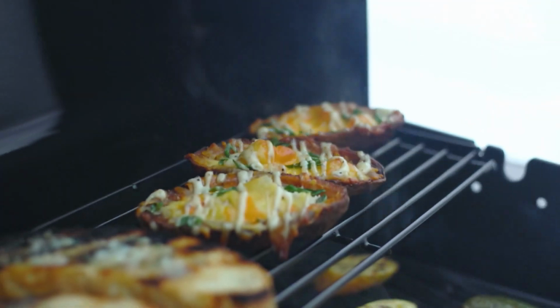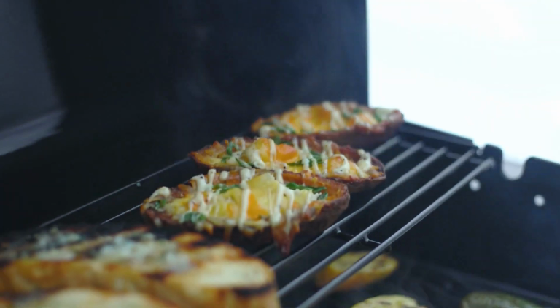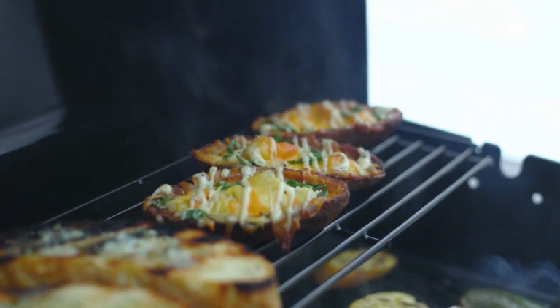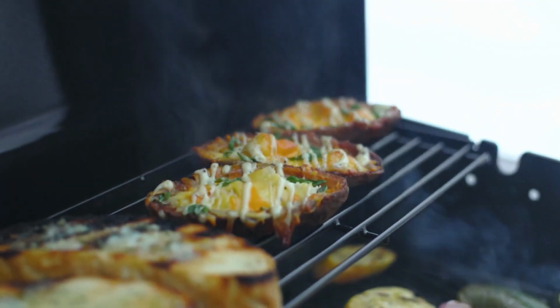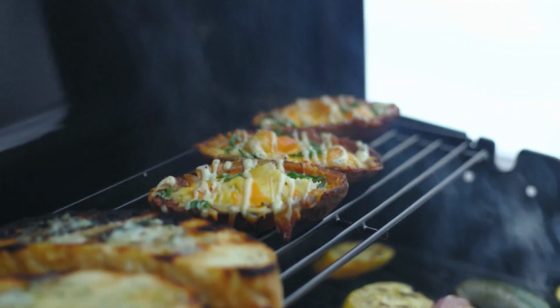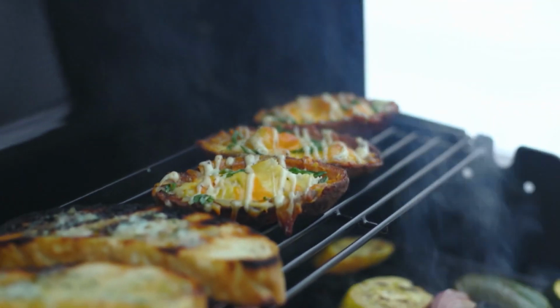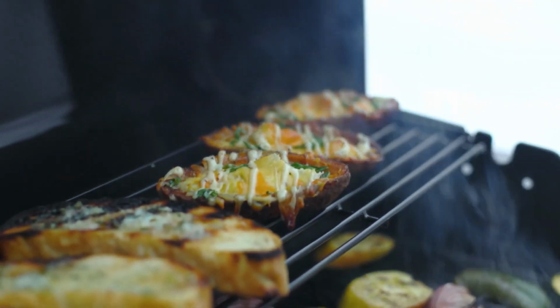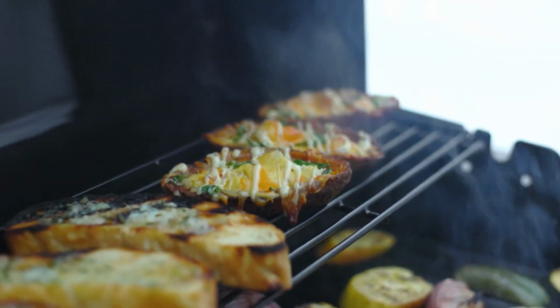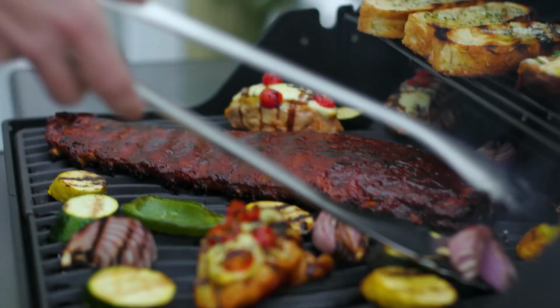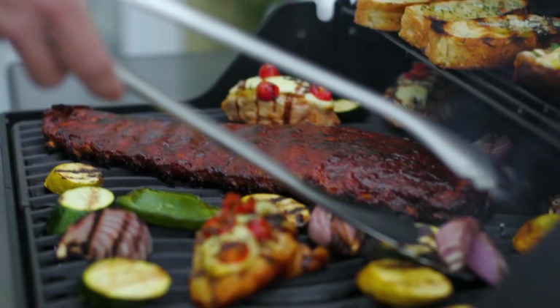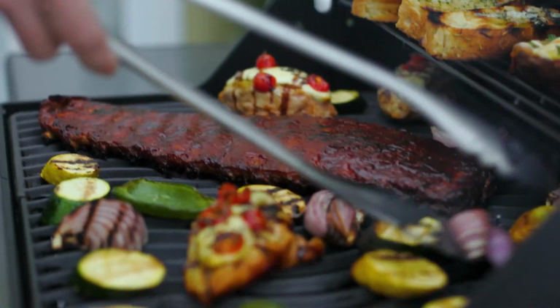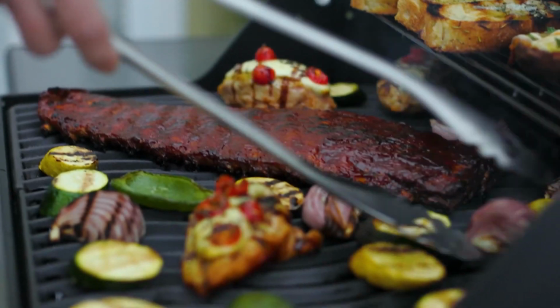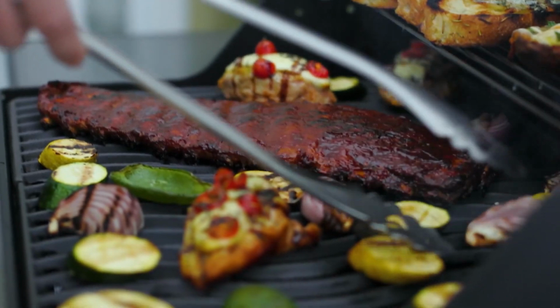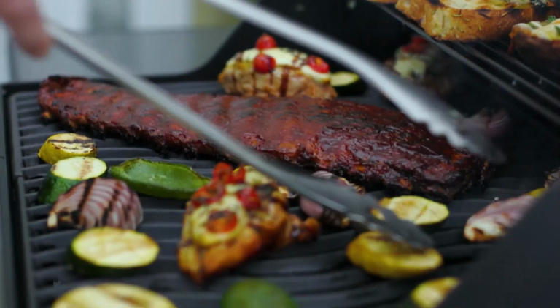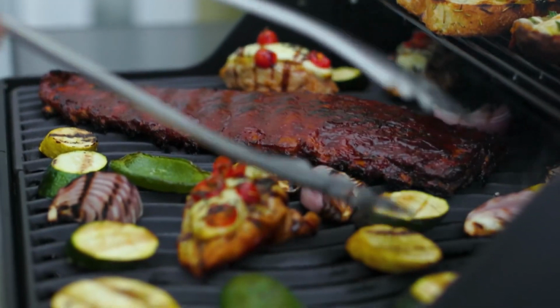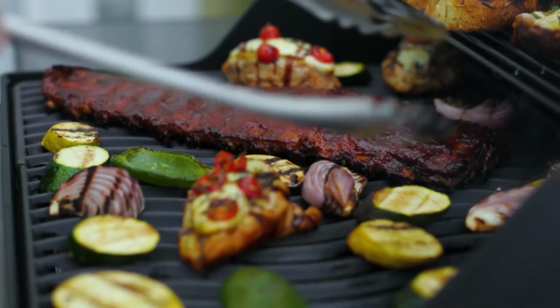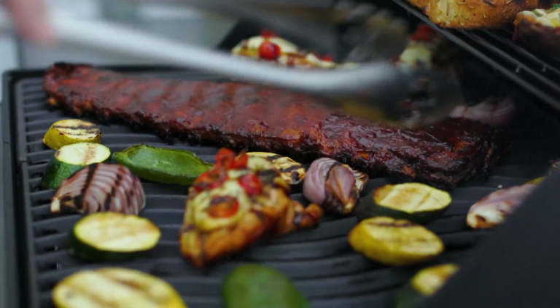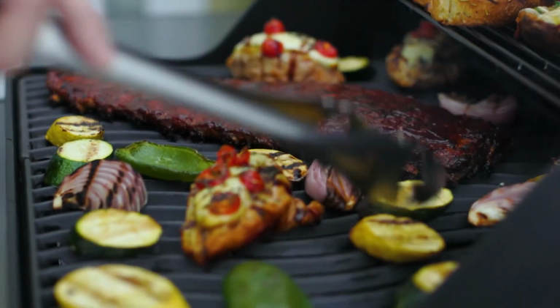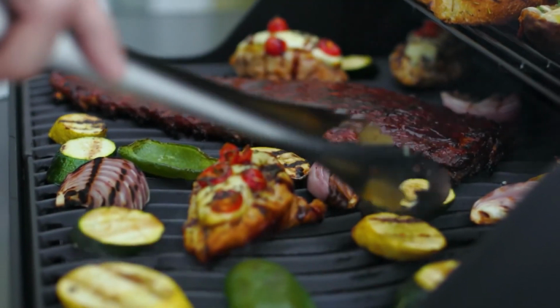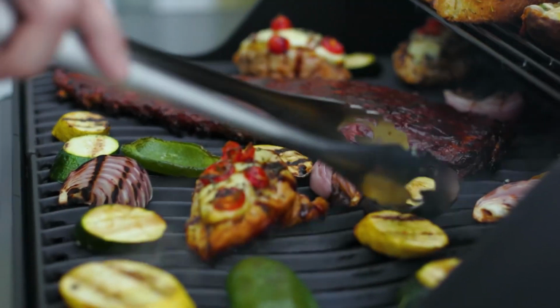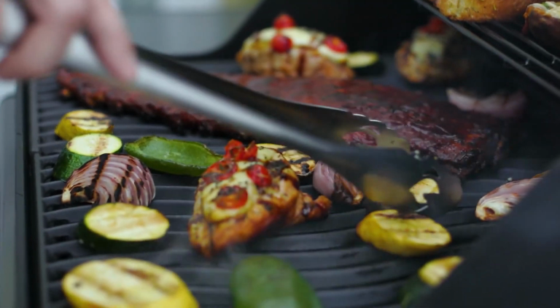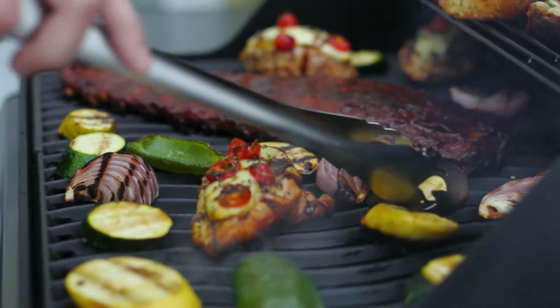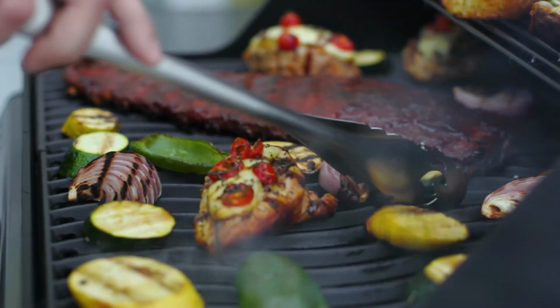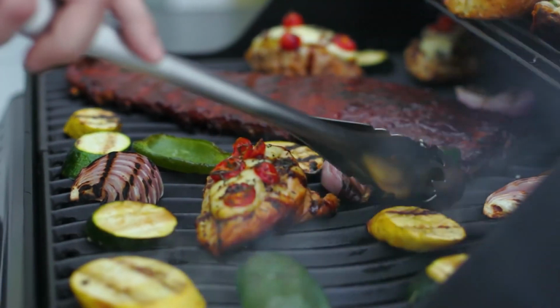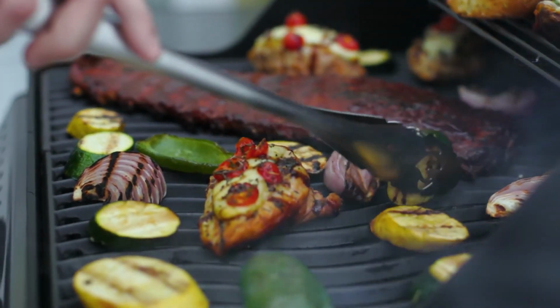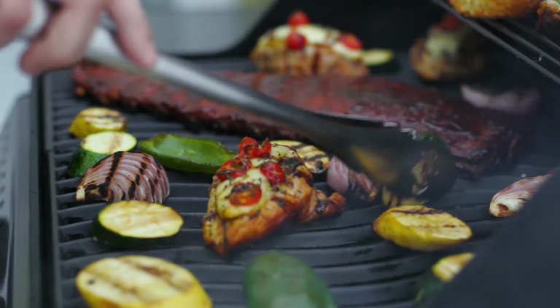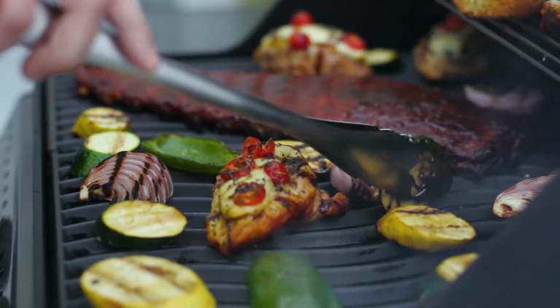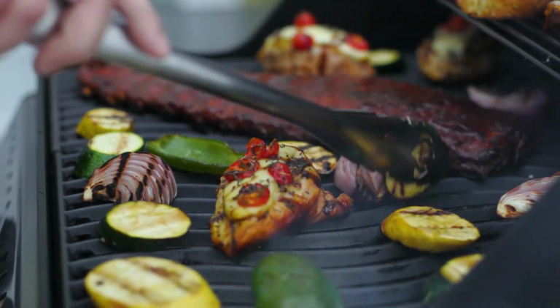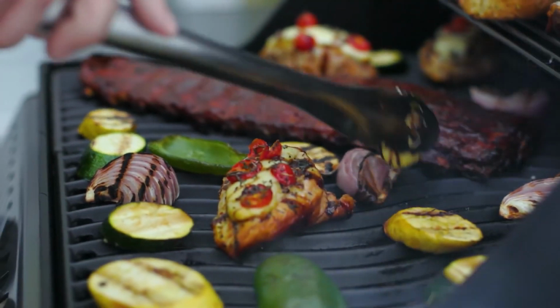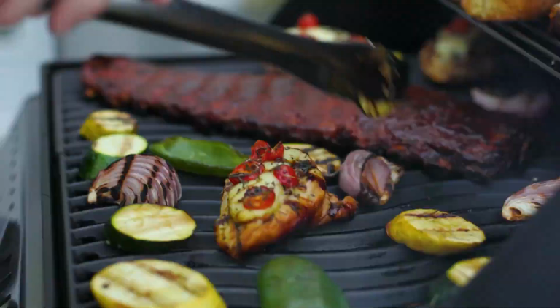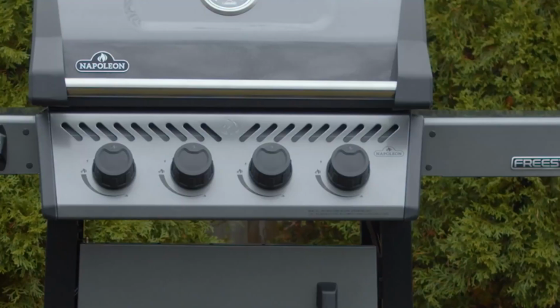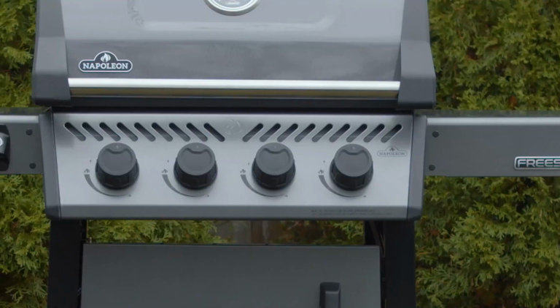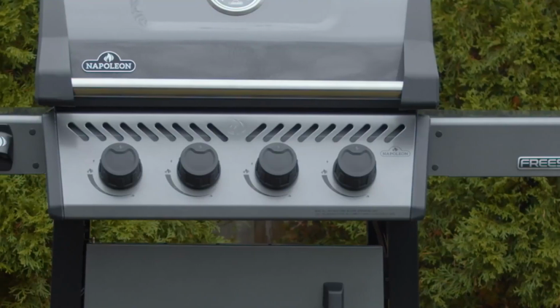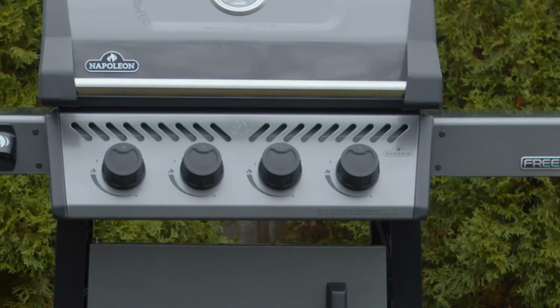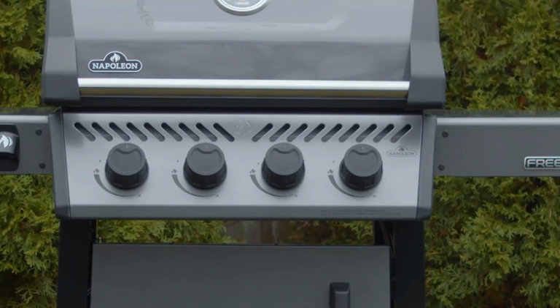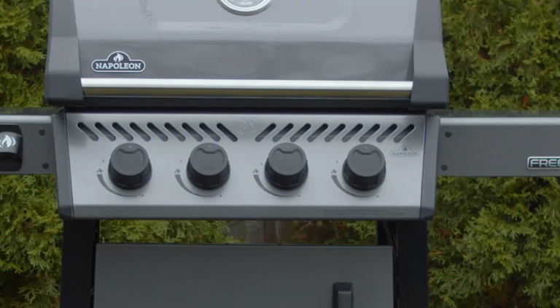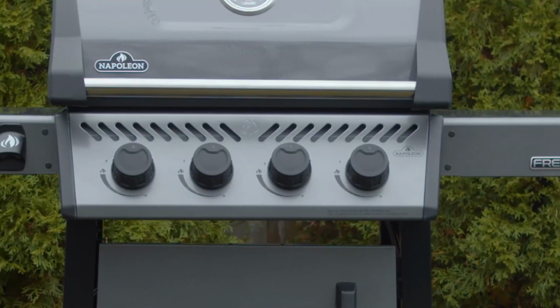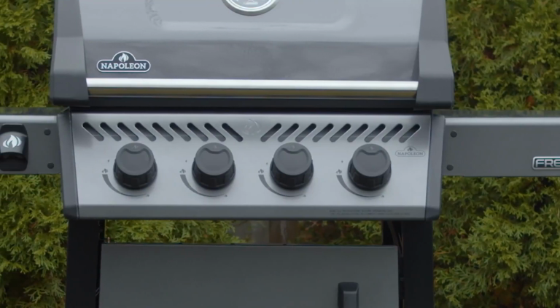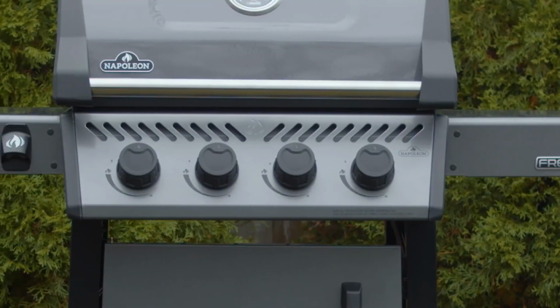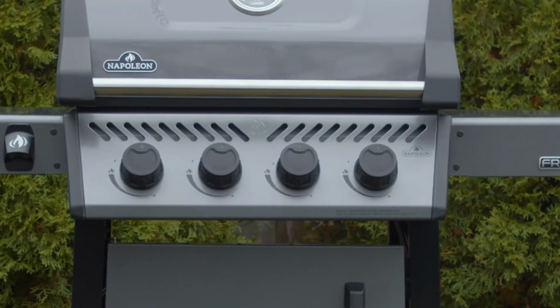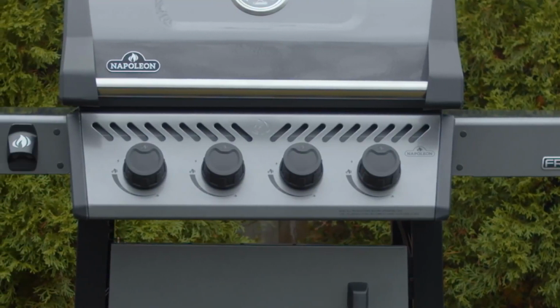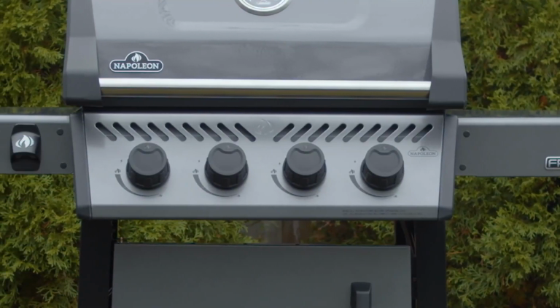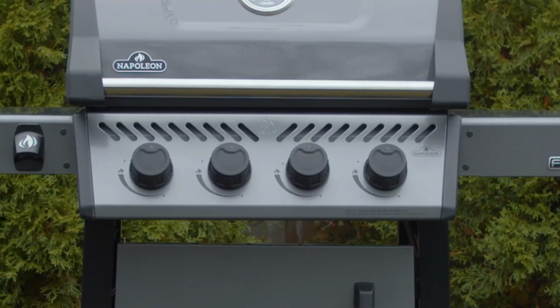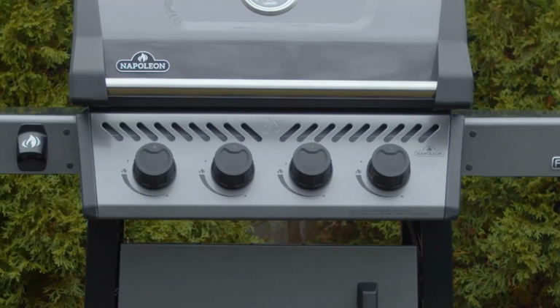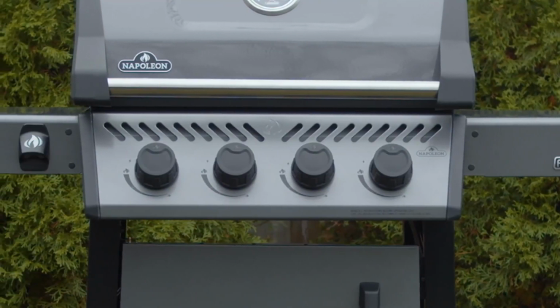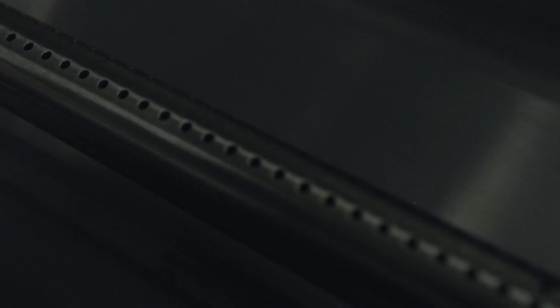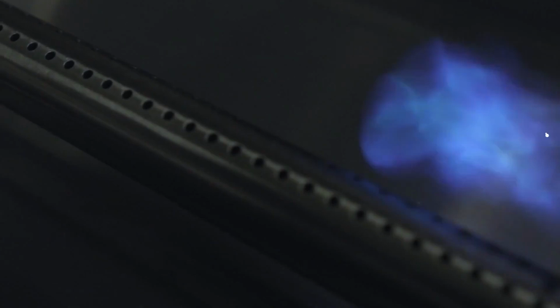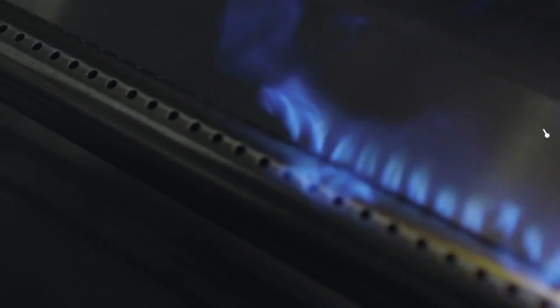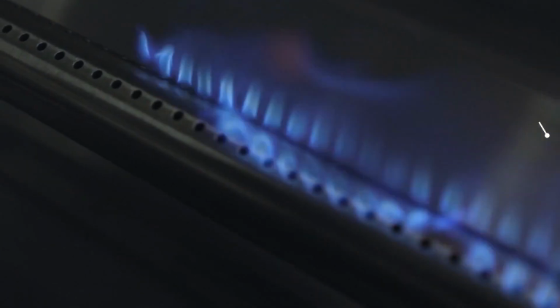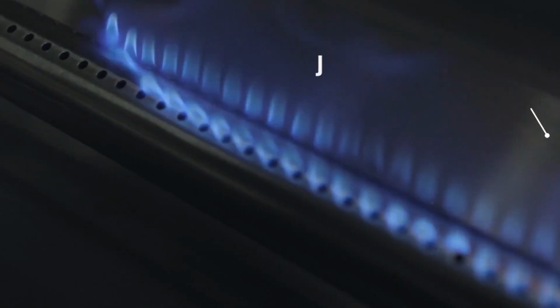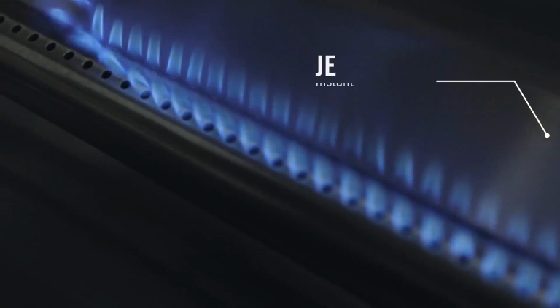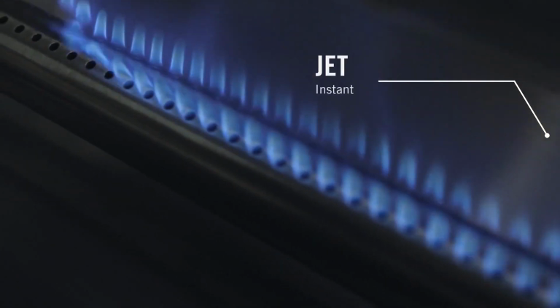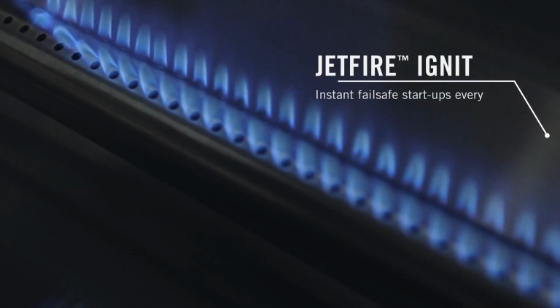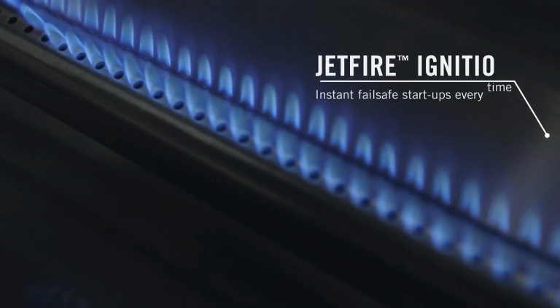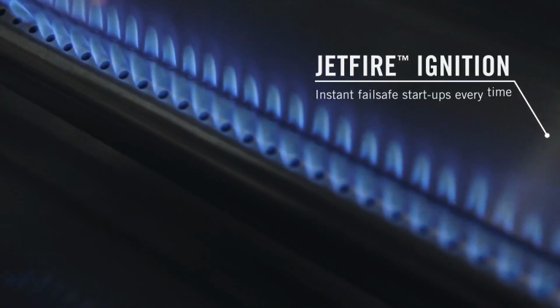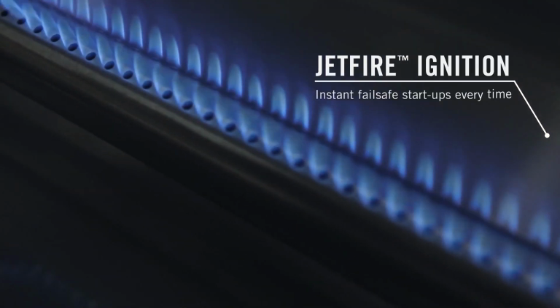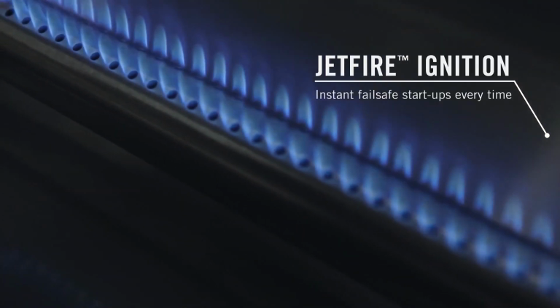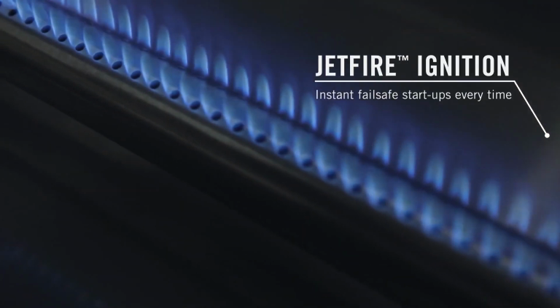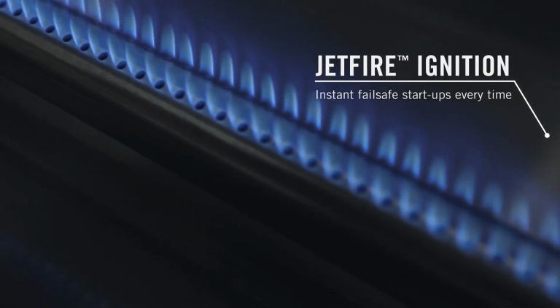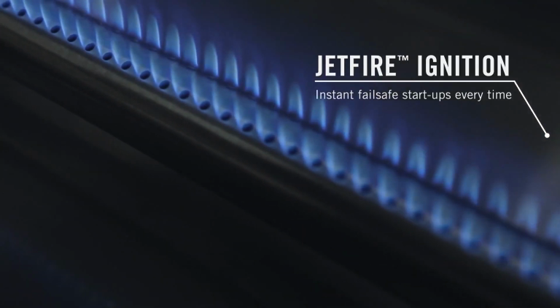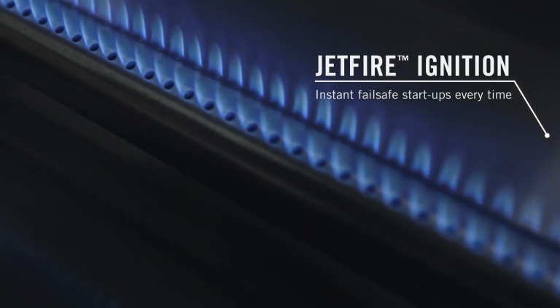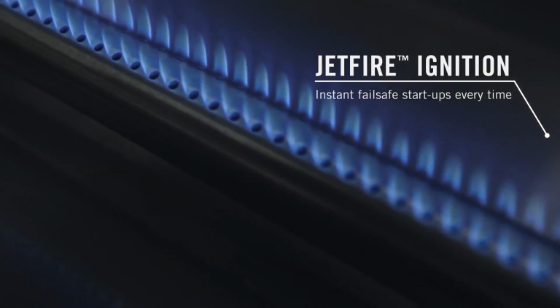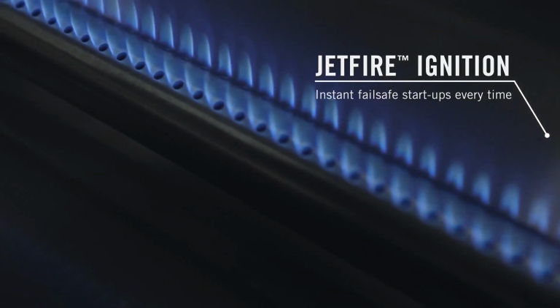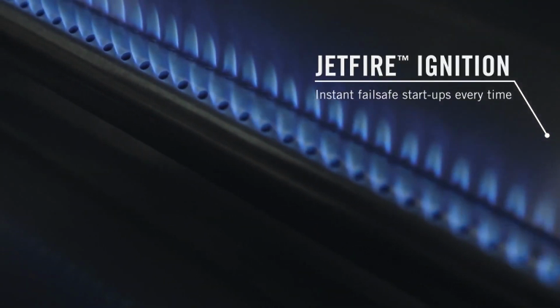And with Napoleon's Jetfire Ignition System, you can light burners independently for direct and indirect grilling adventures.